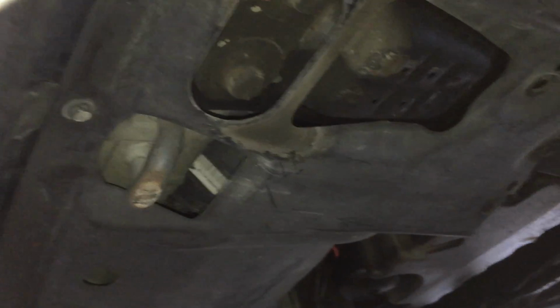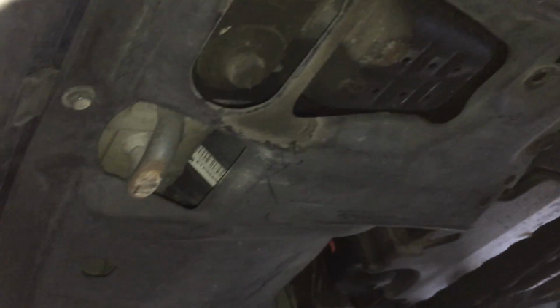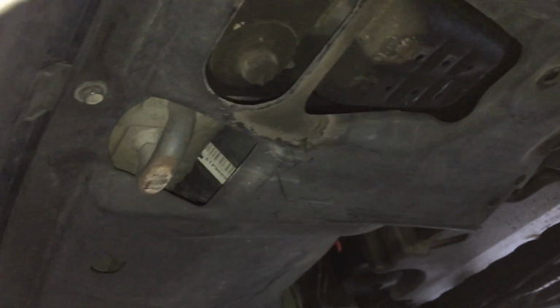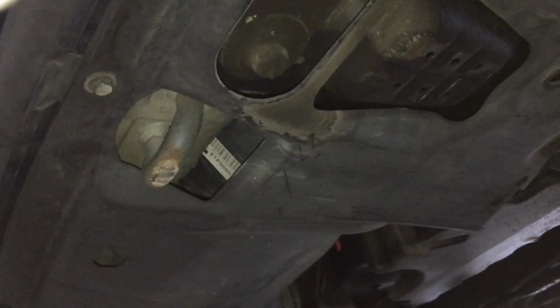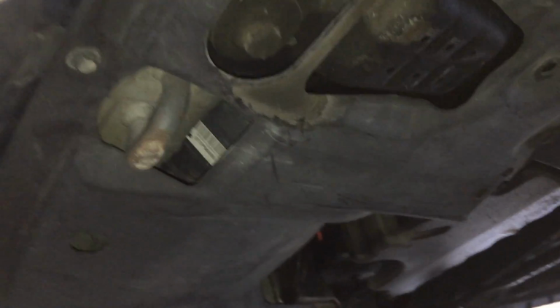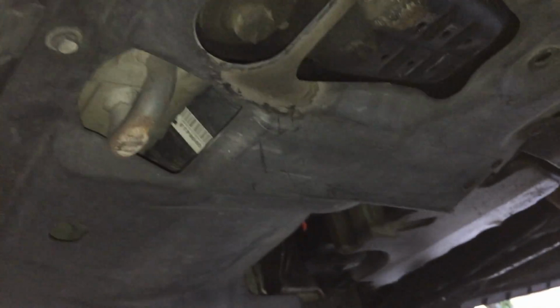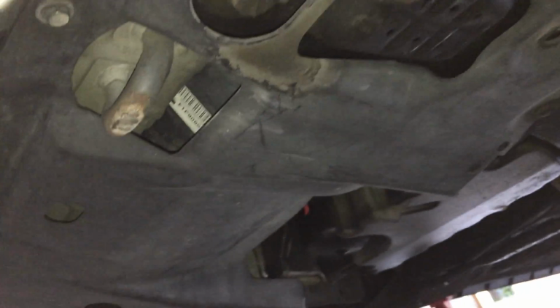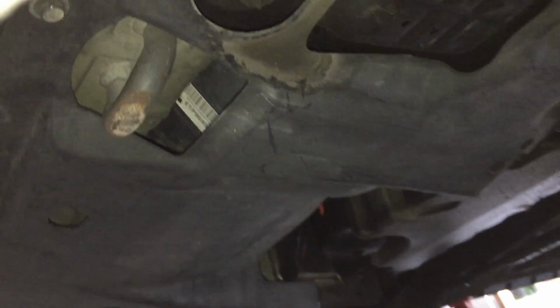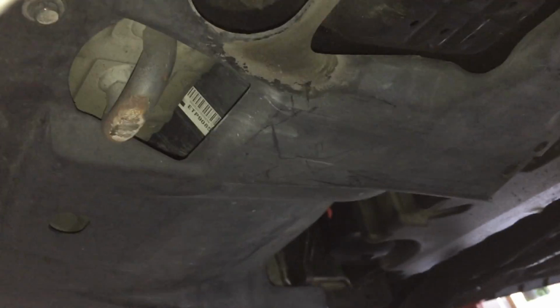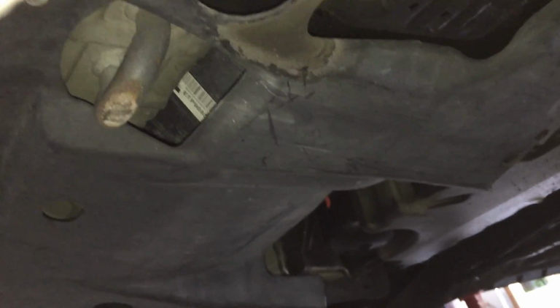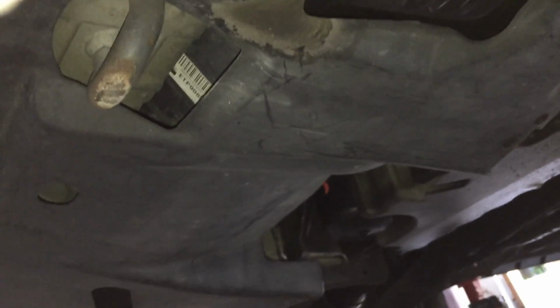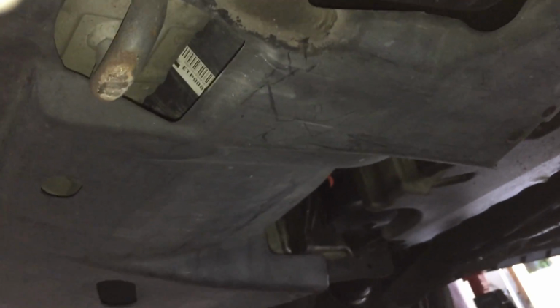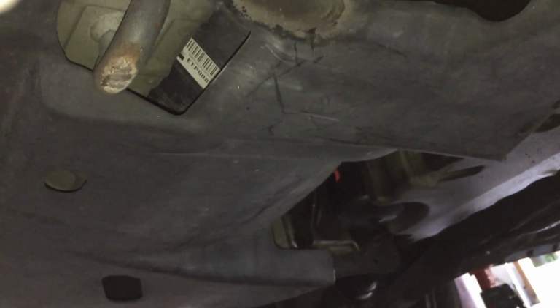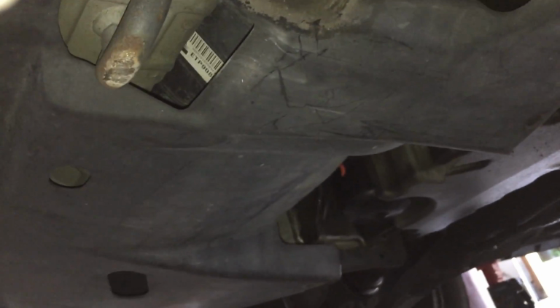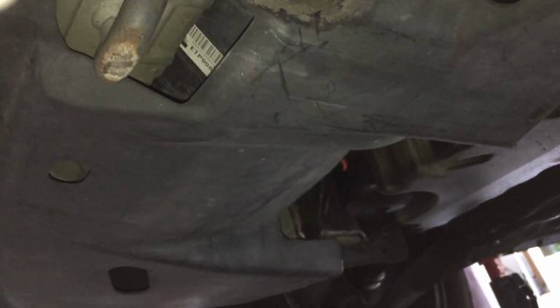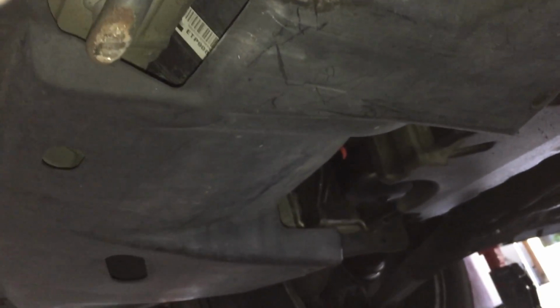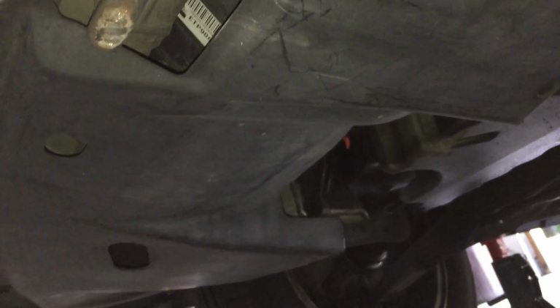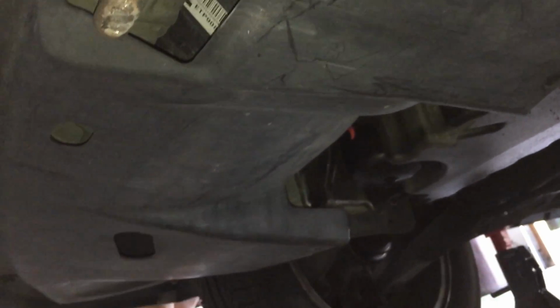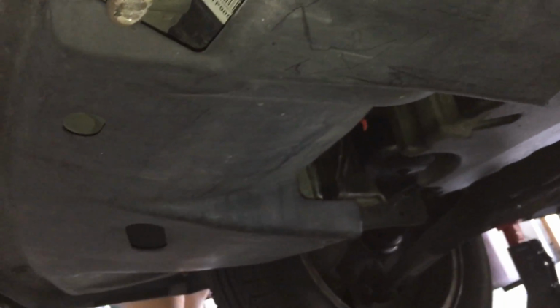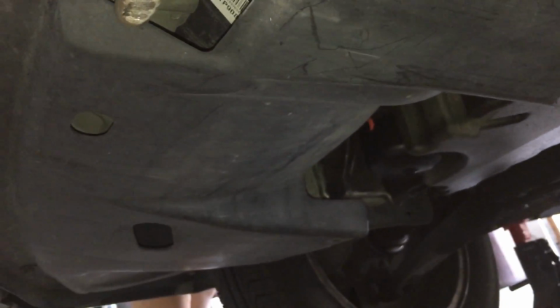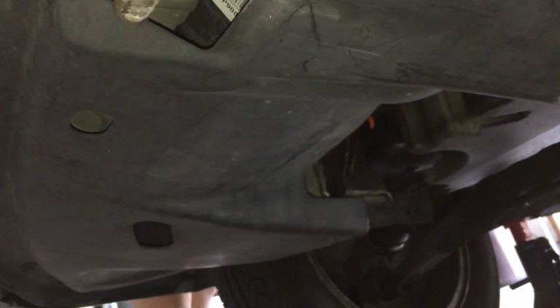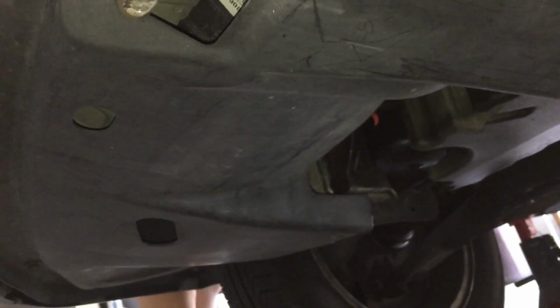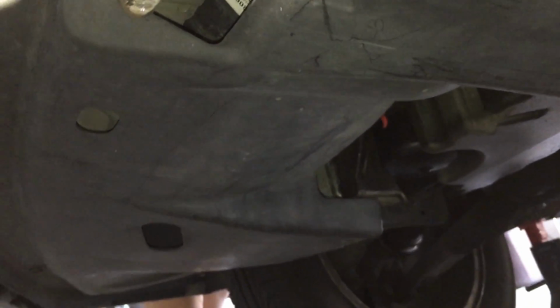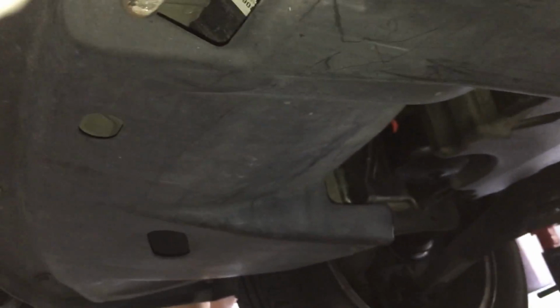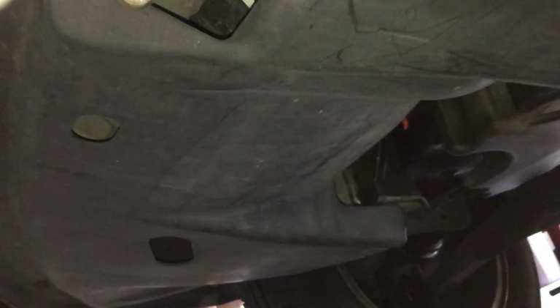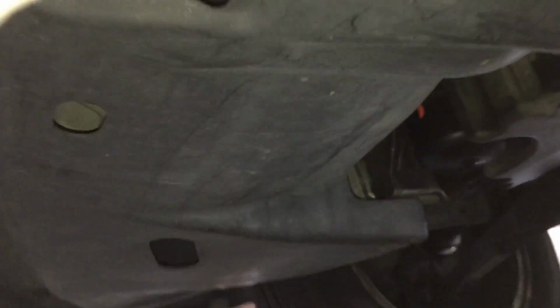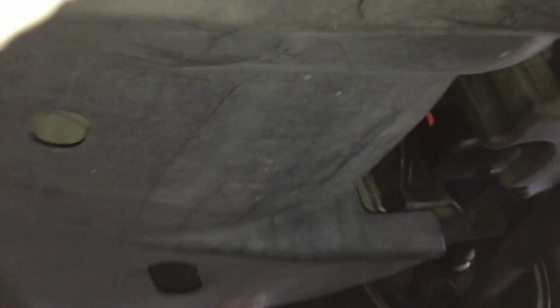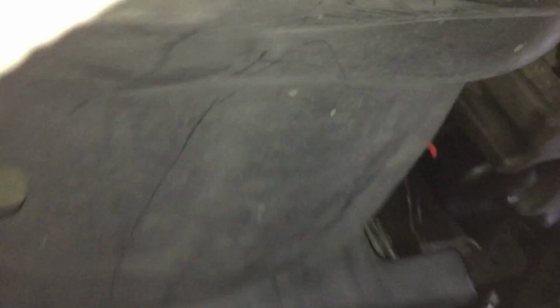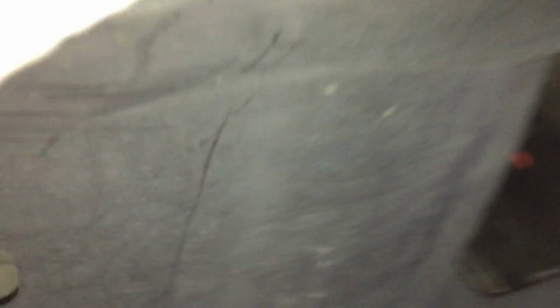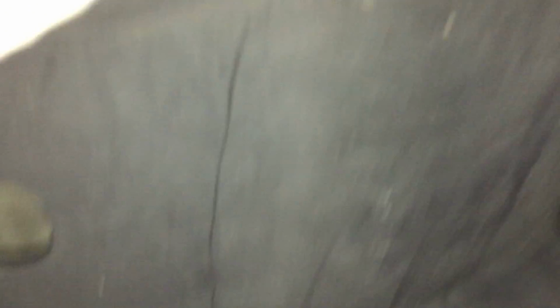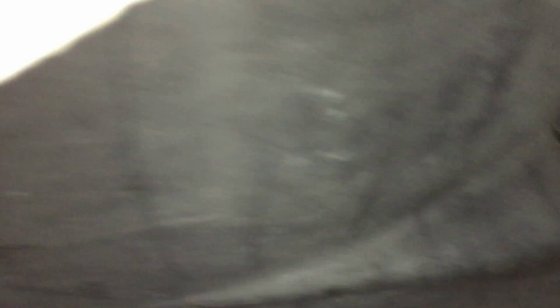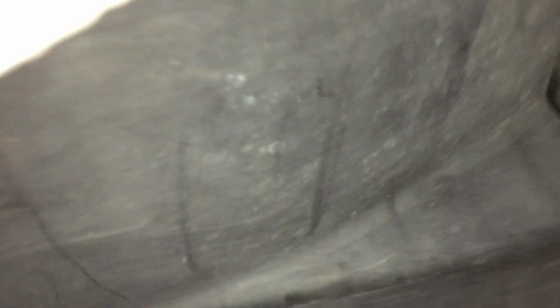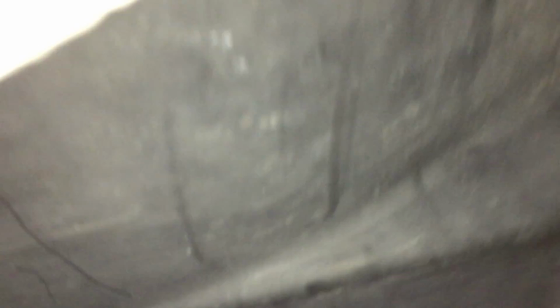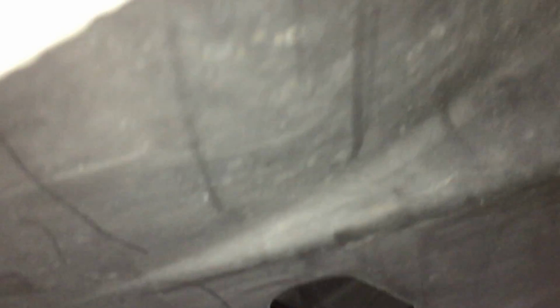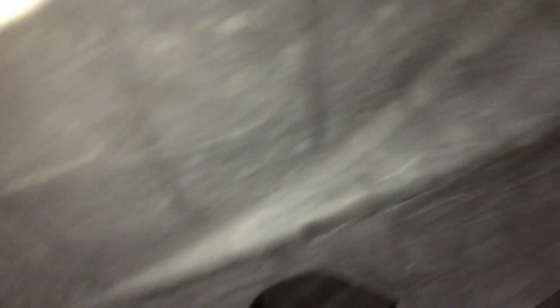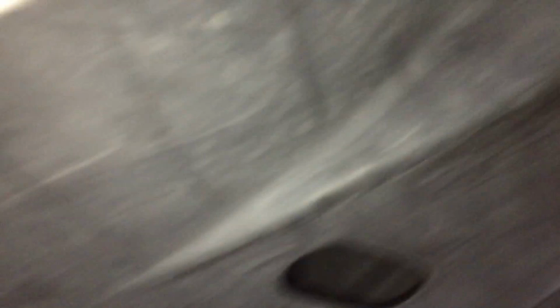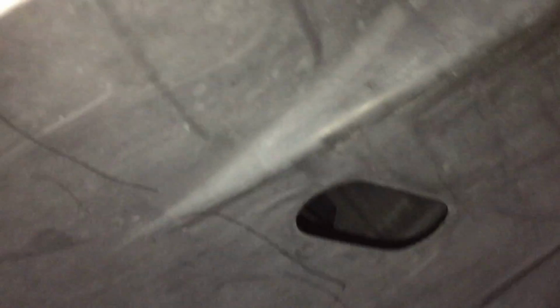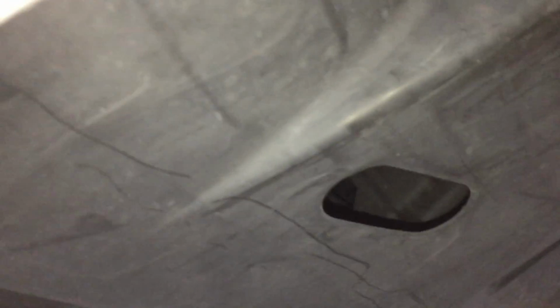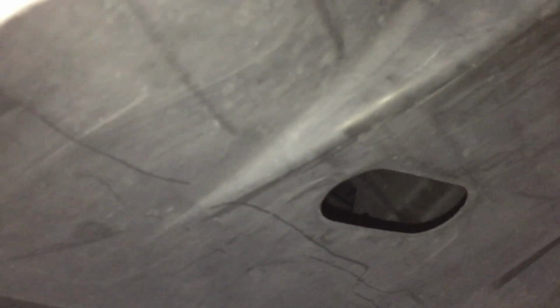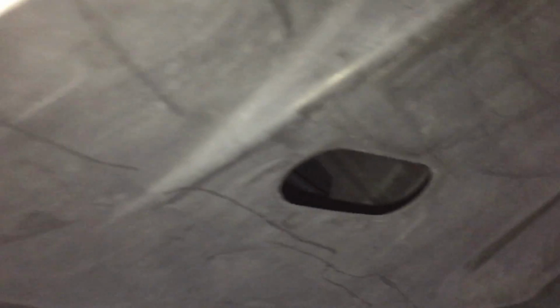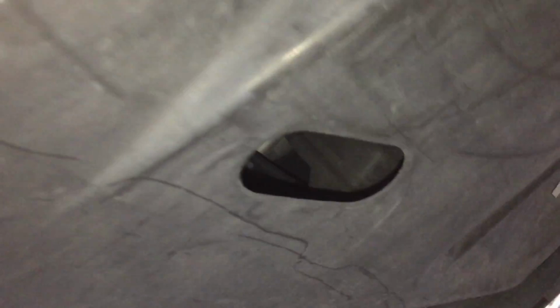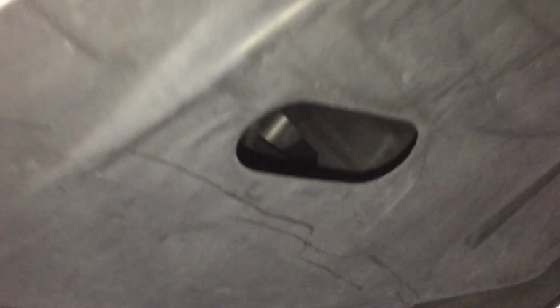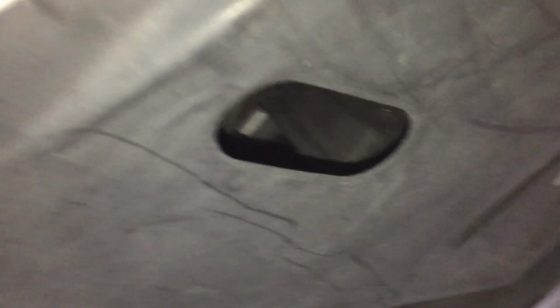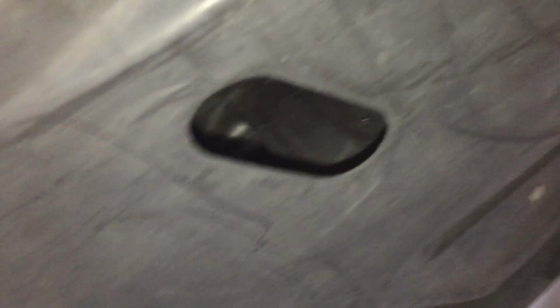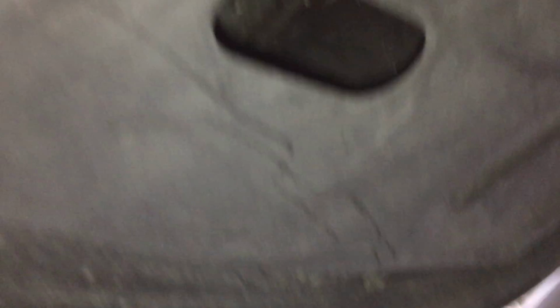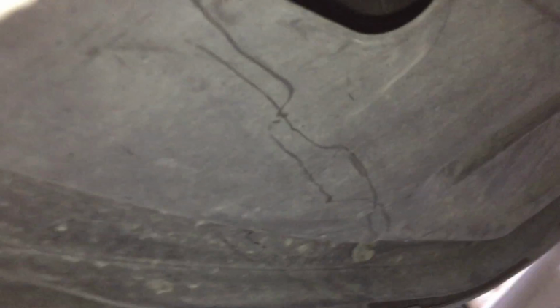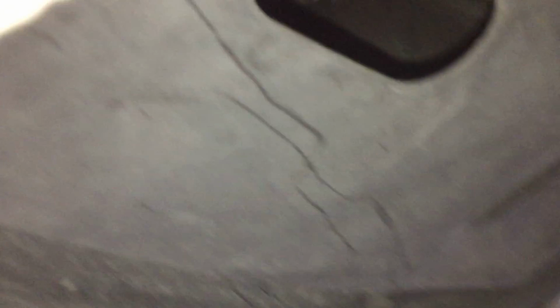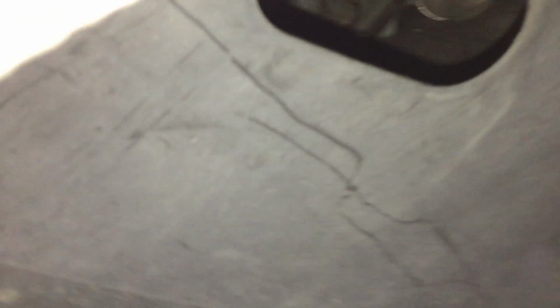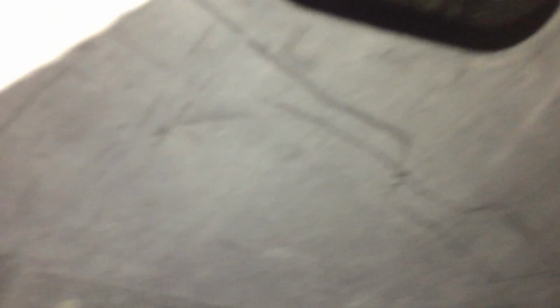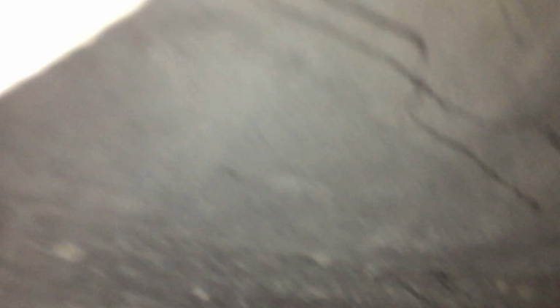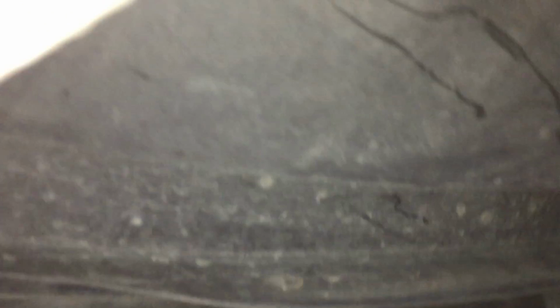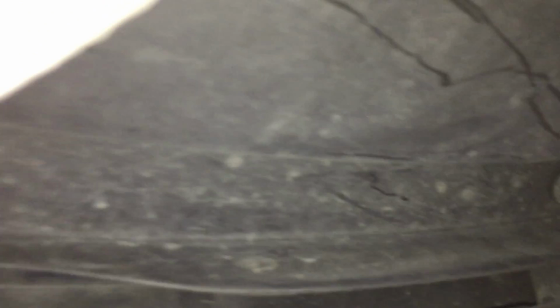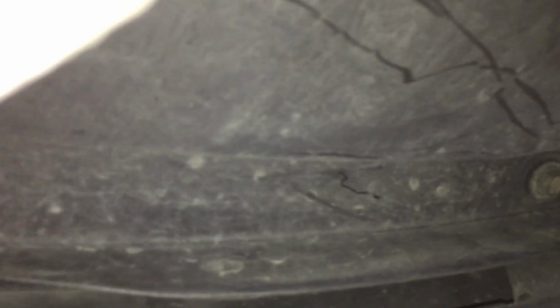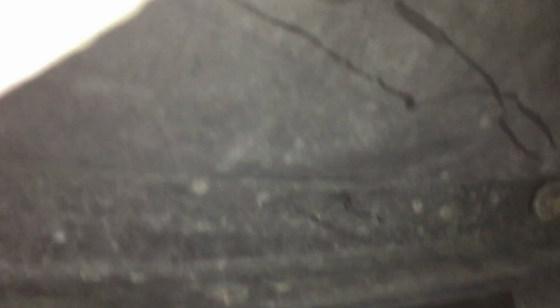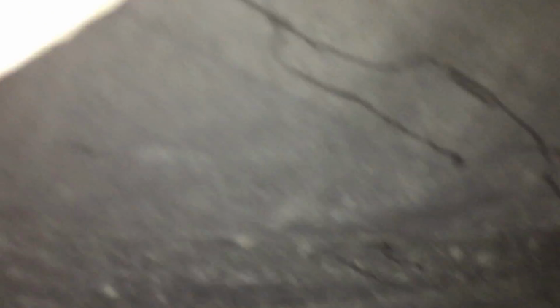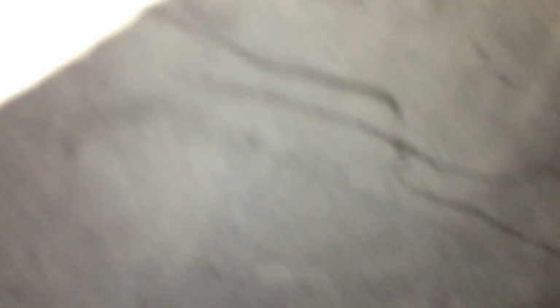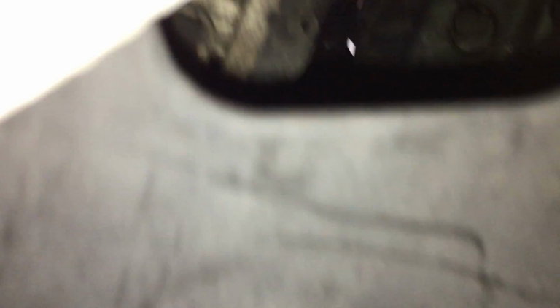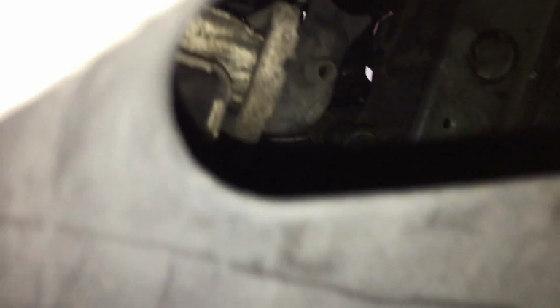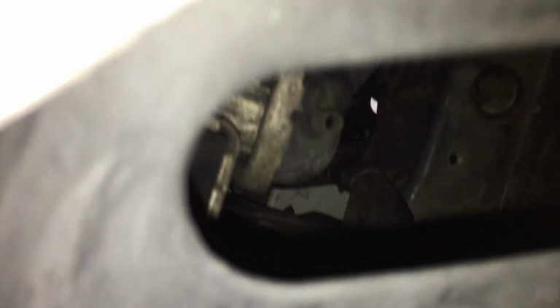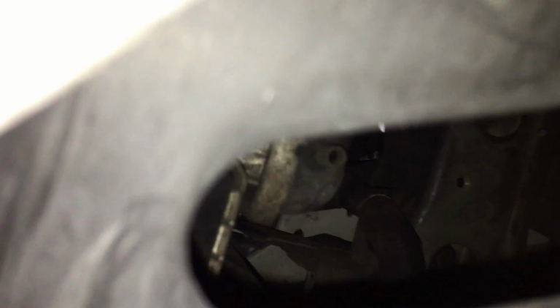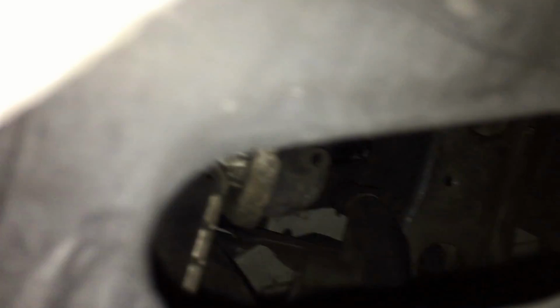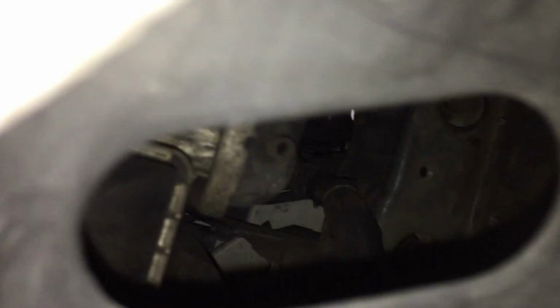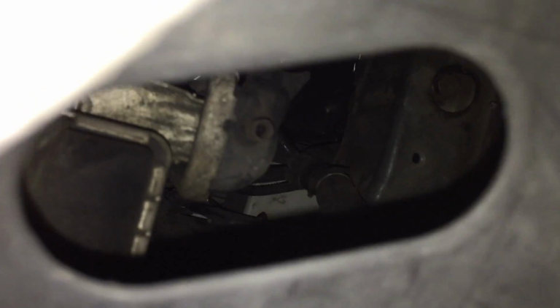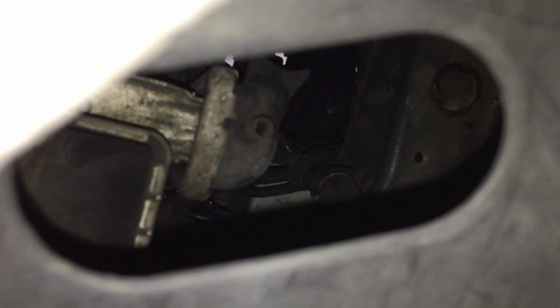Hey guys, today I'm going to show you how to change the thermostat and your radiator fluid on a 2000 Volvo S40.